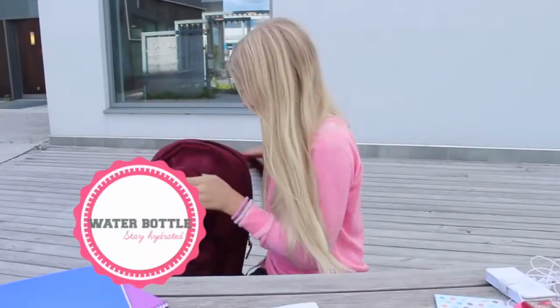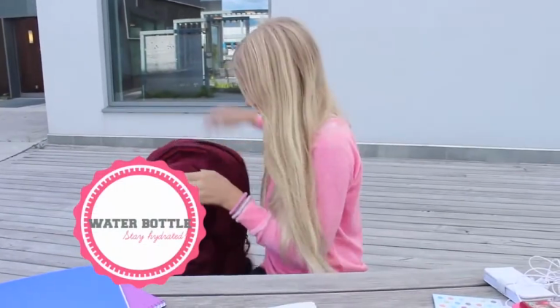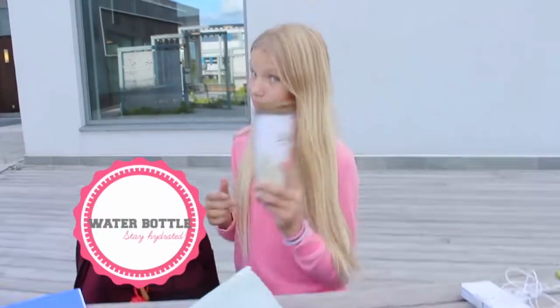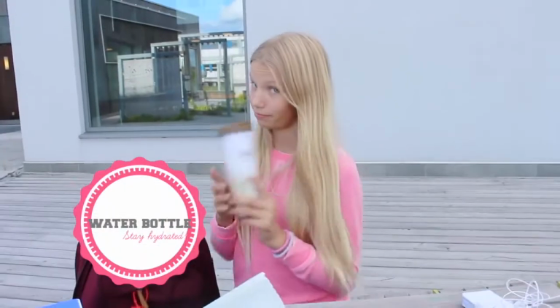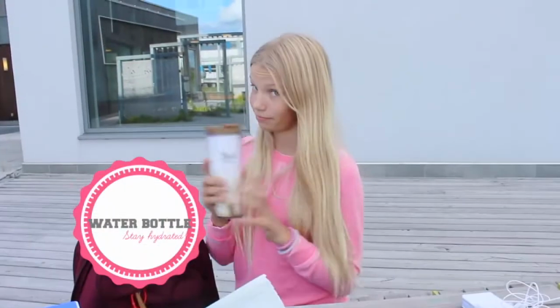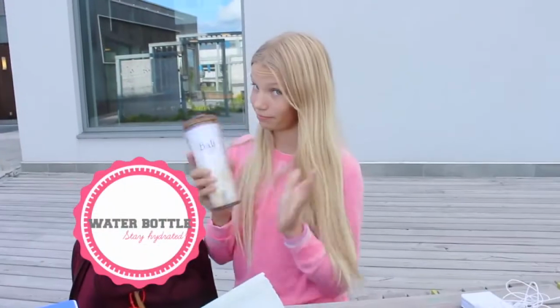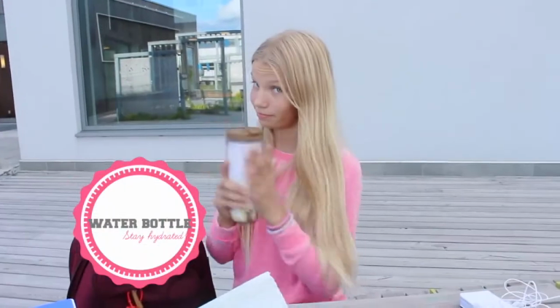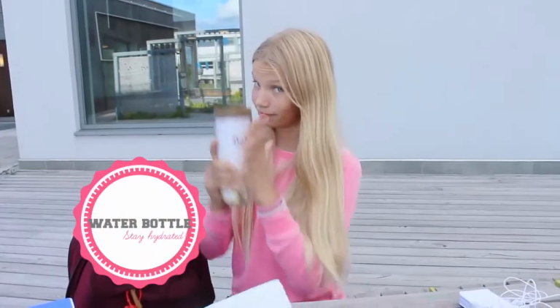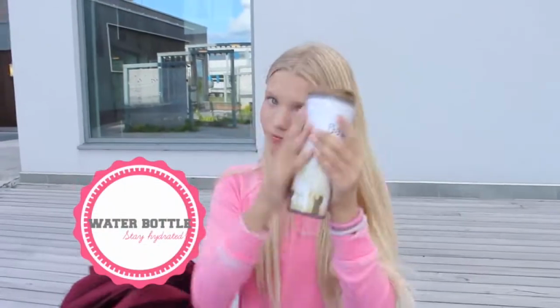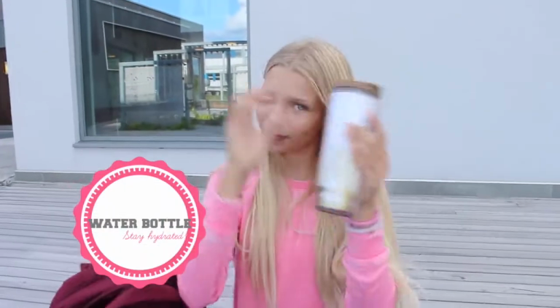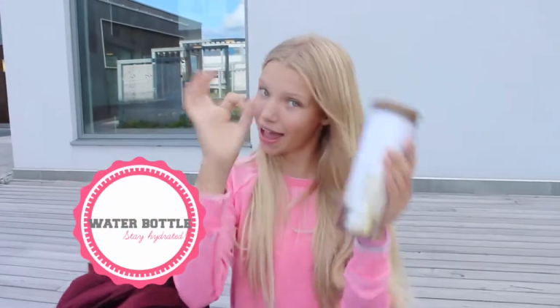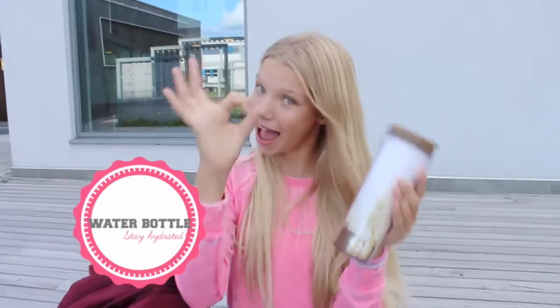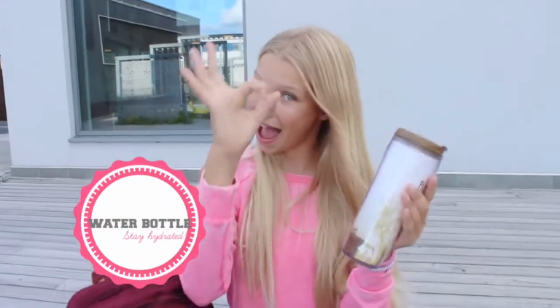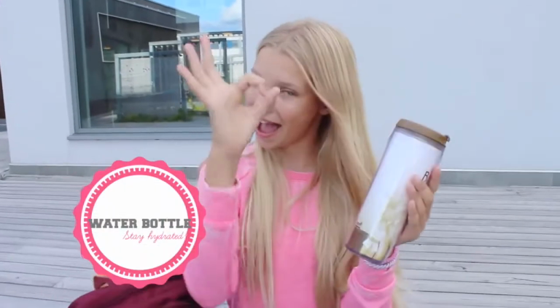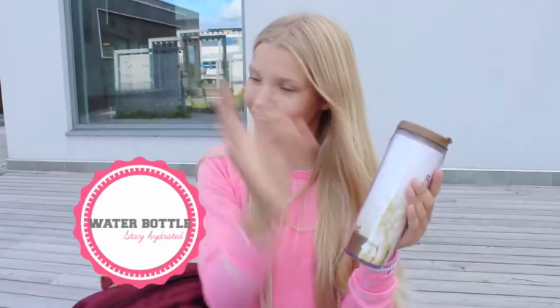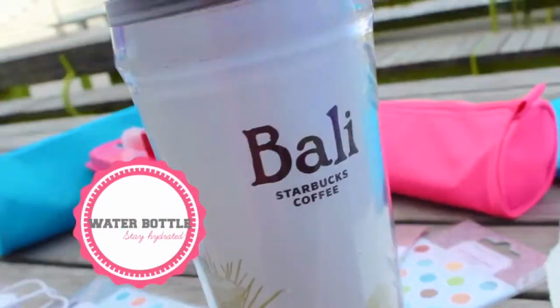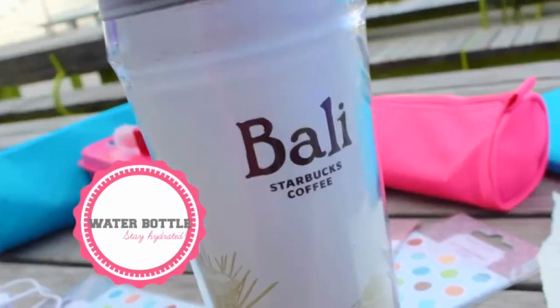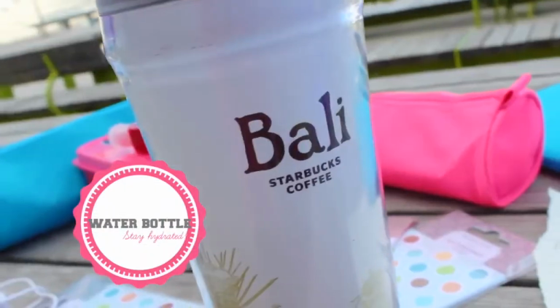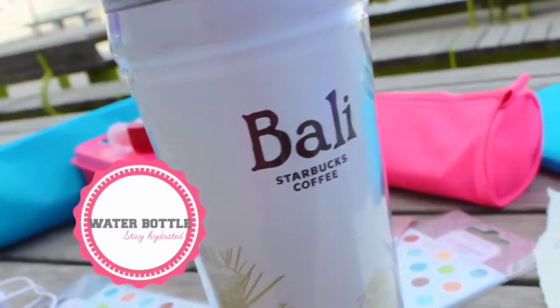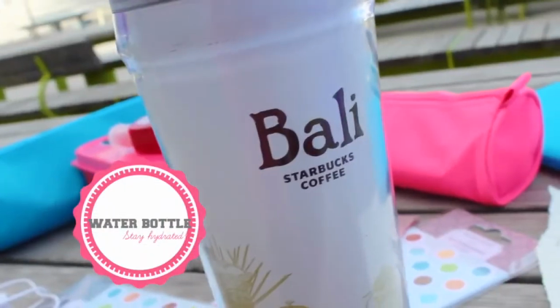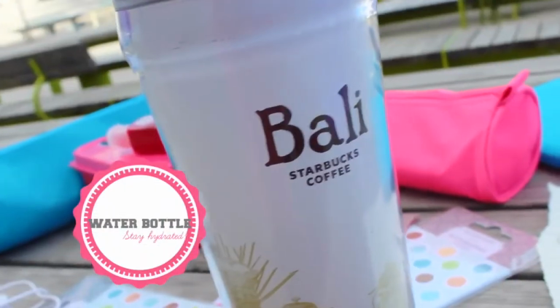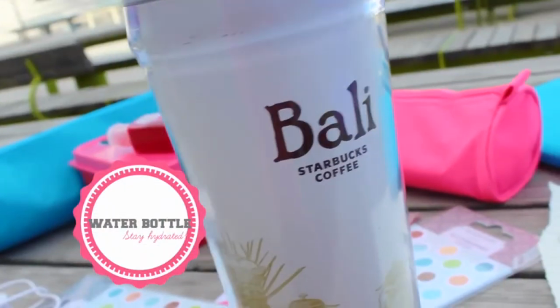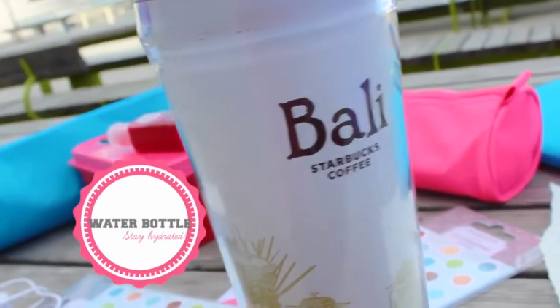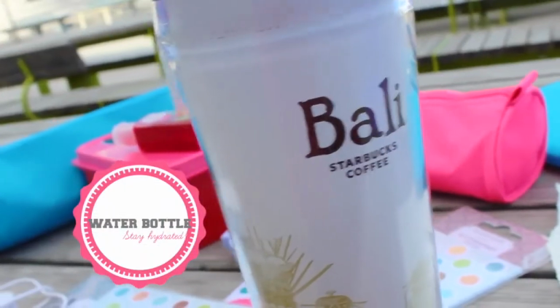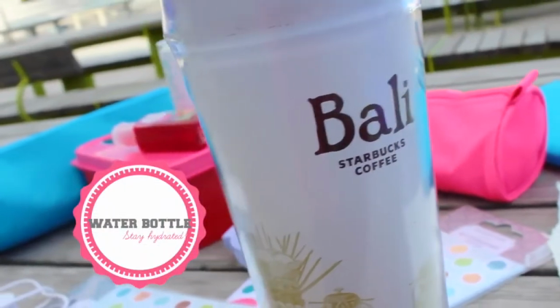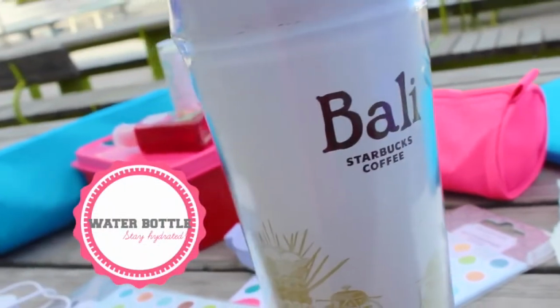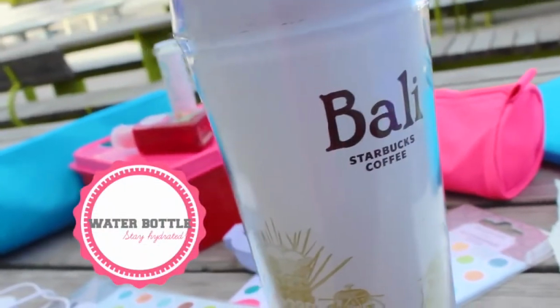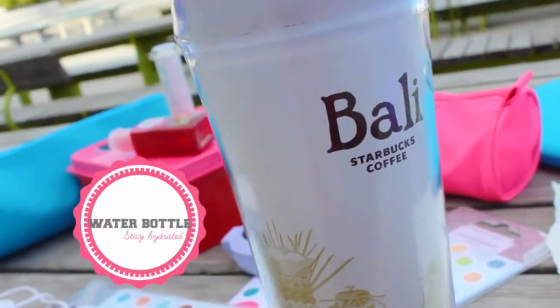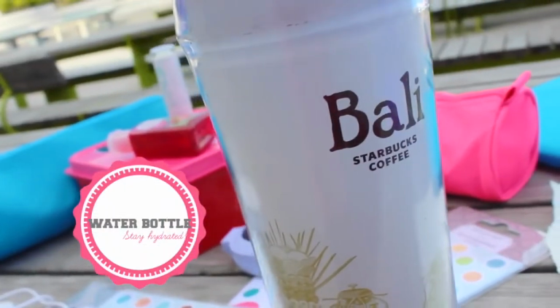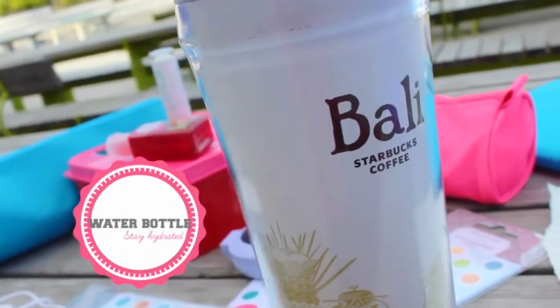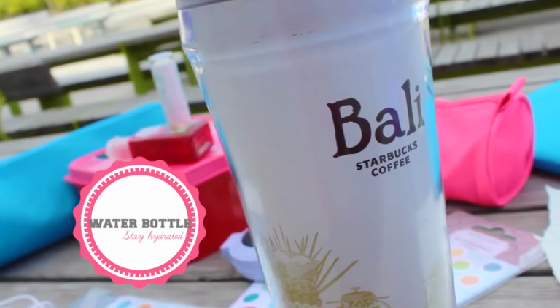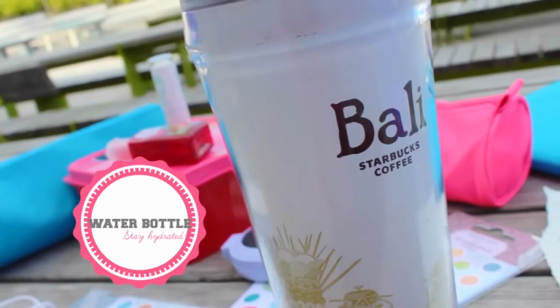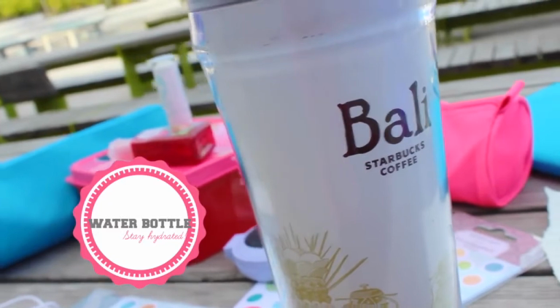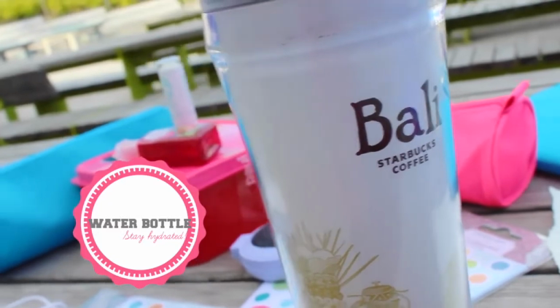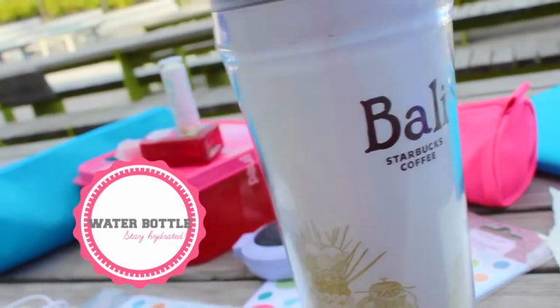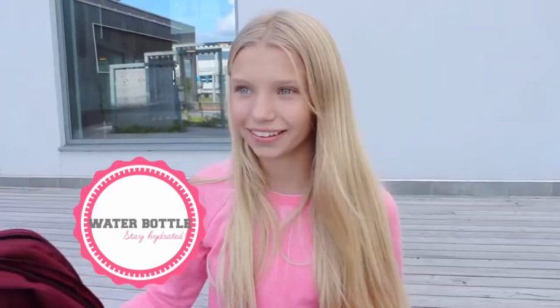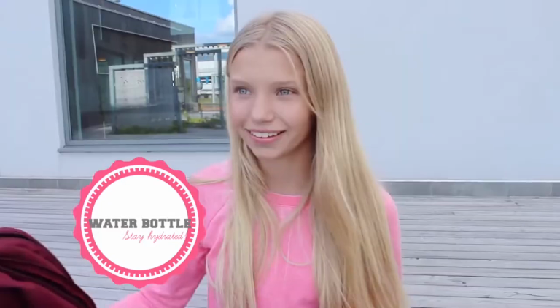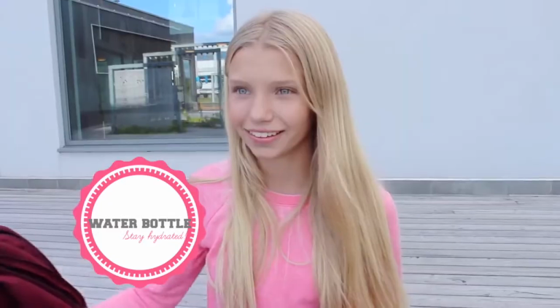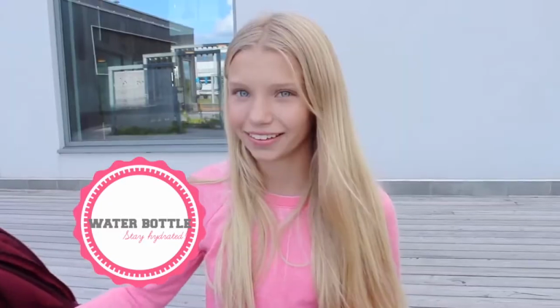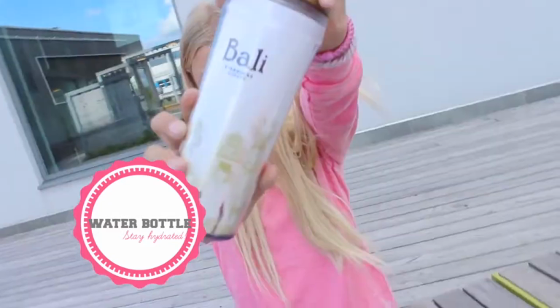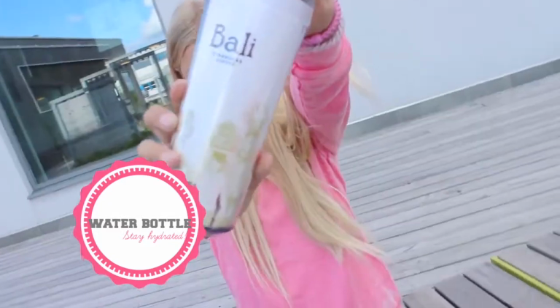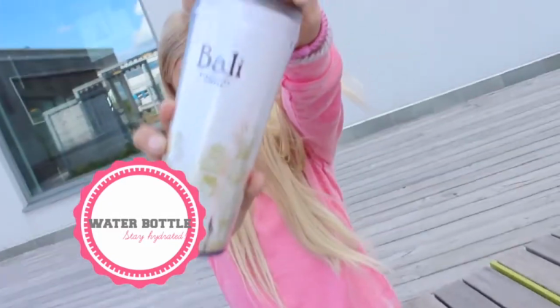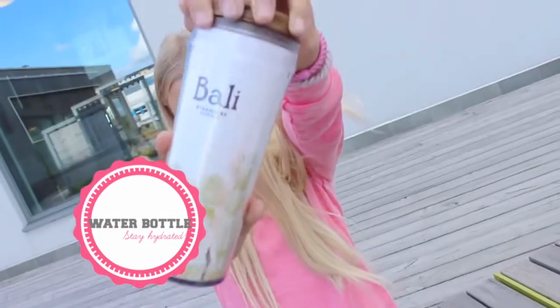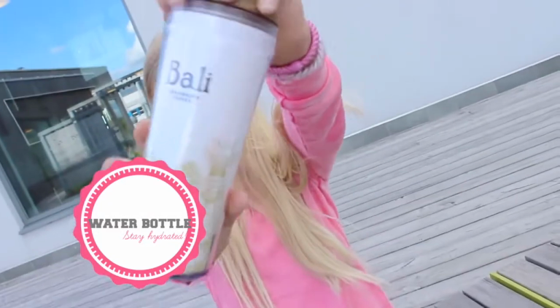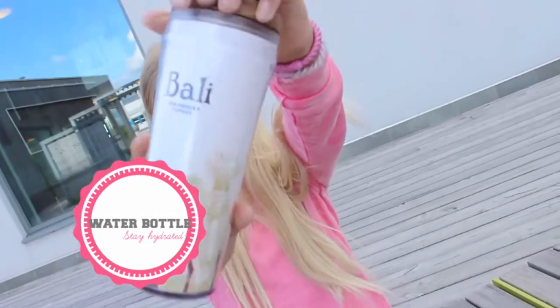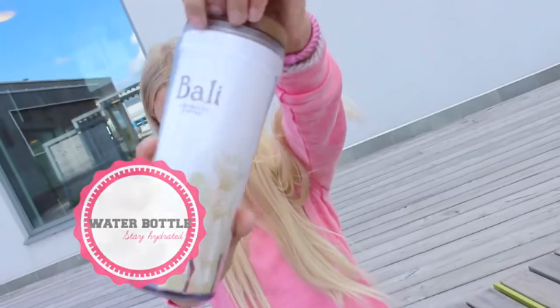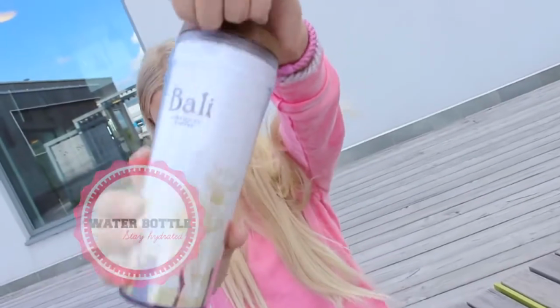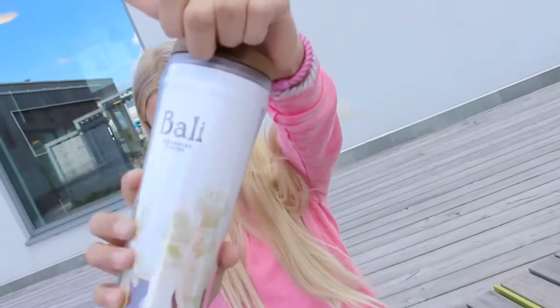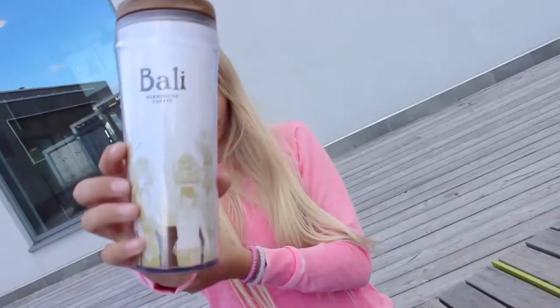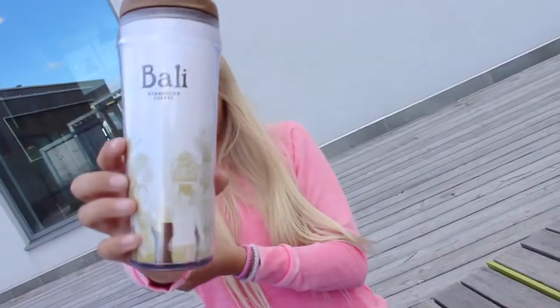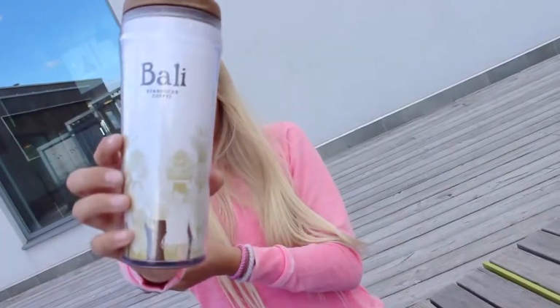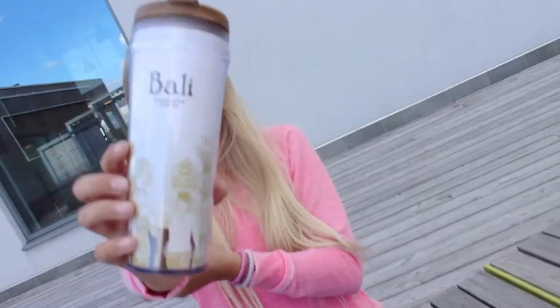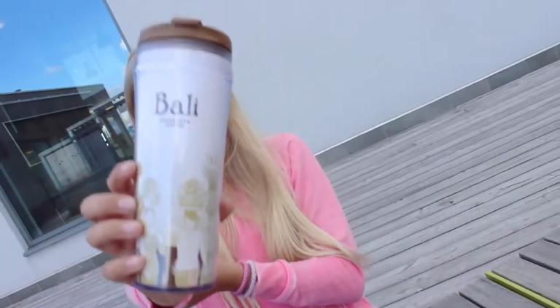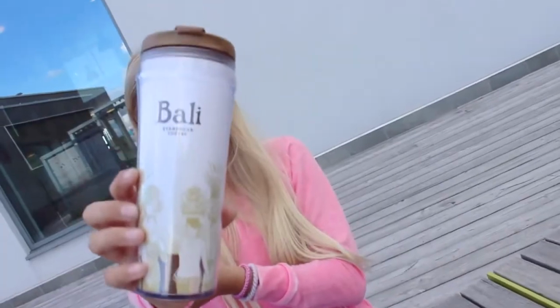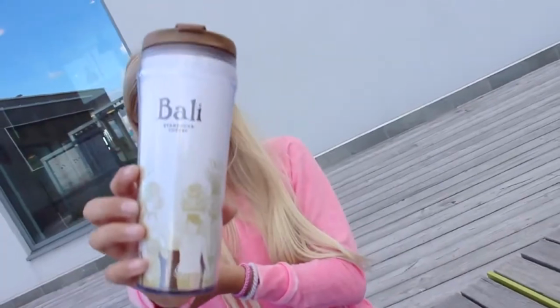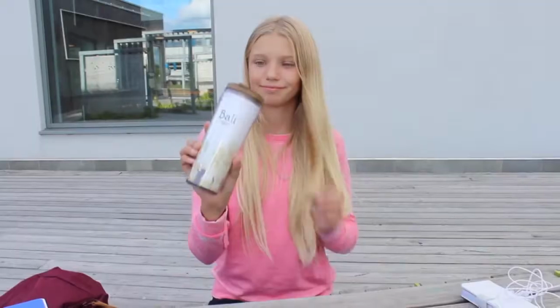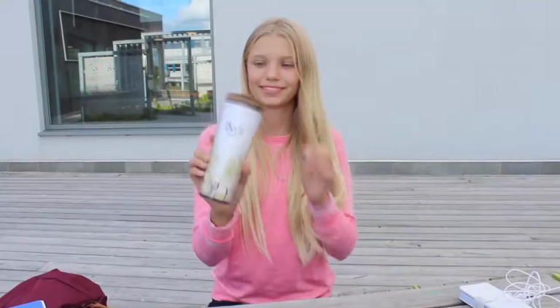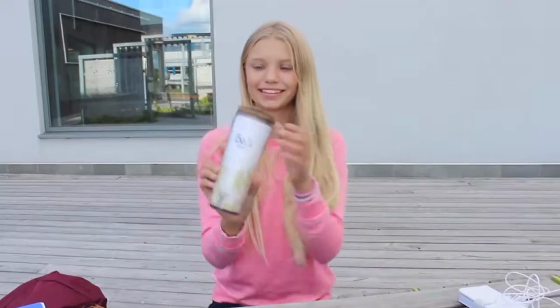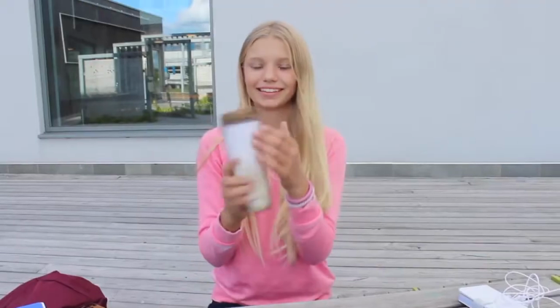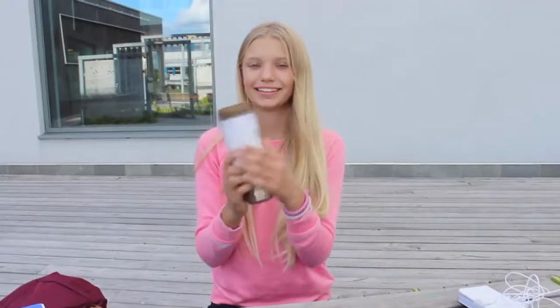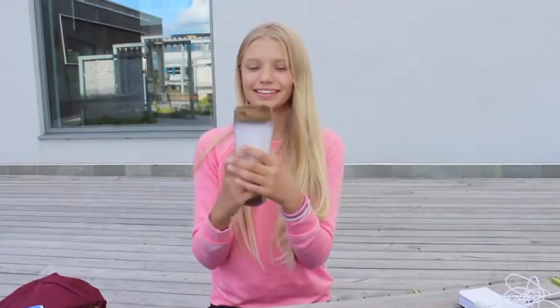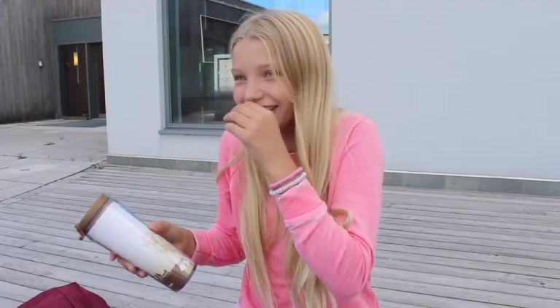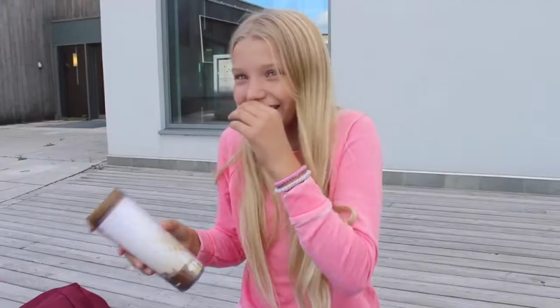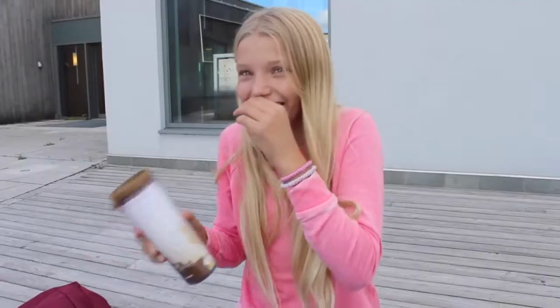A water bottle is essential because not many teachers let you go and drink in the middle of class, so a water bottle is a must.